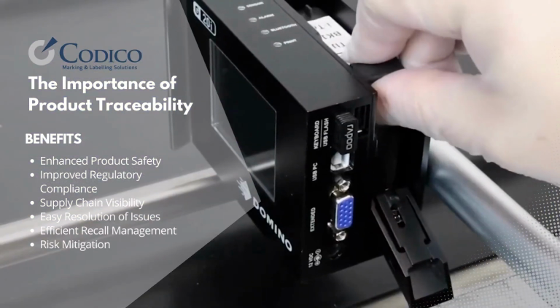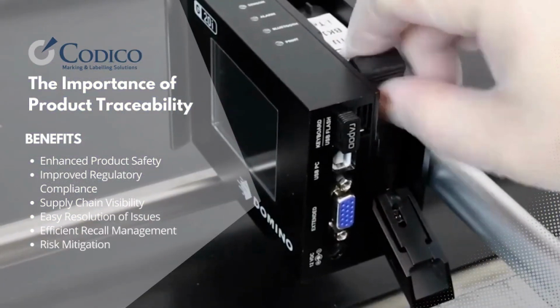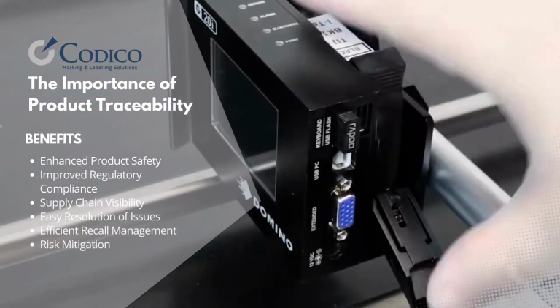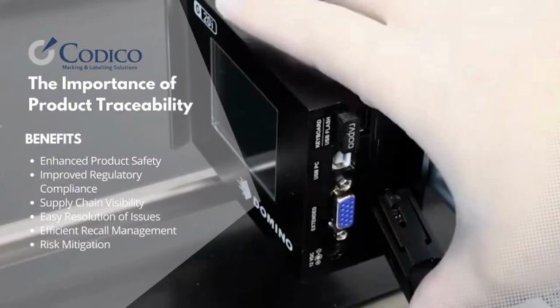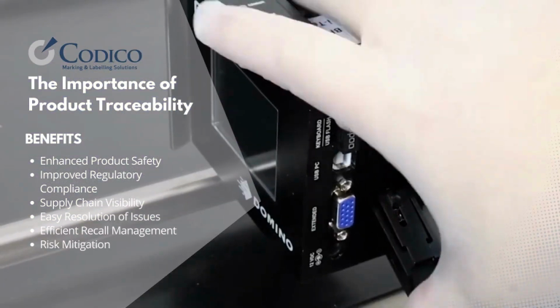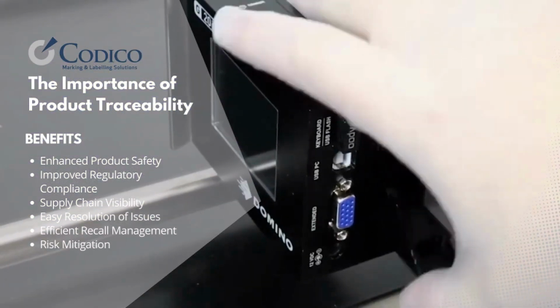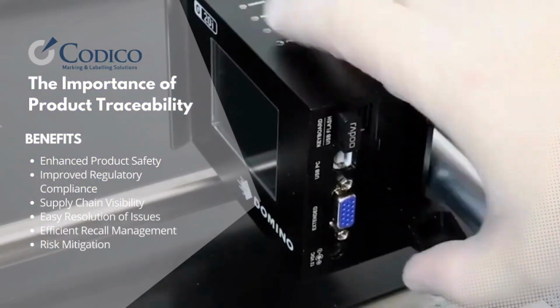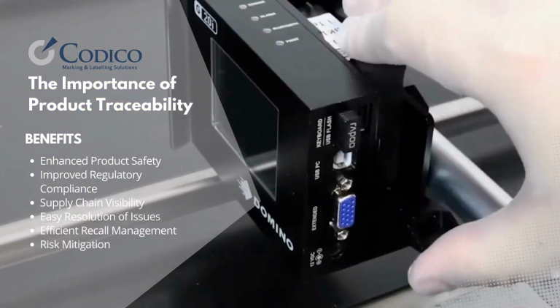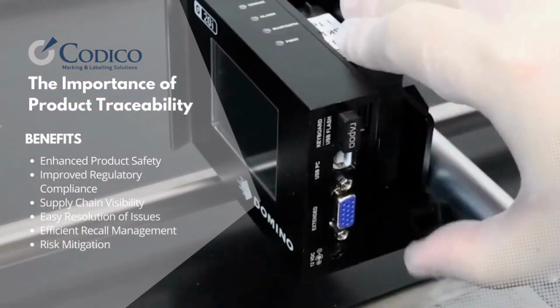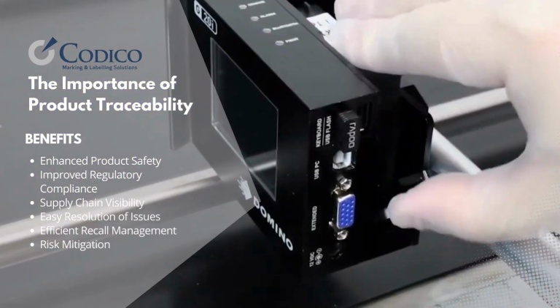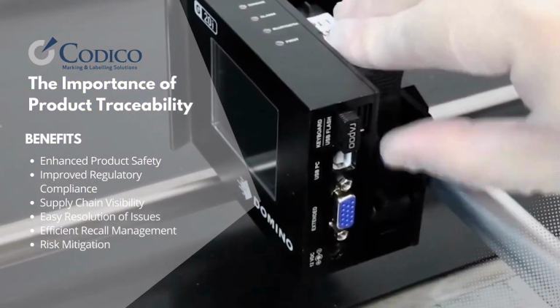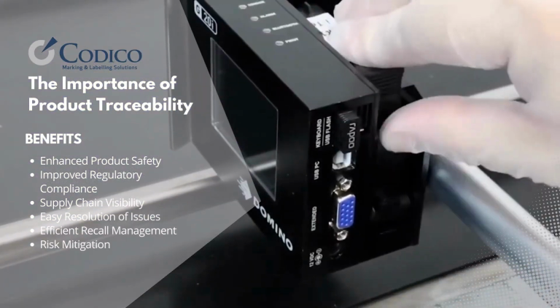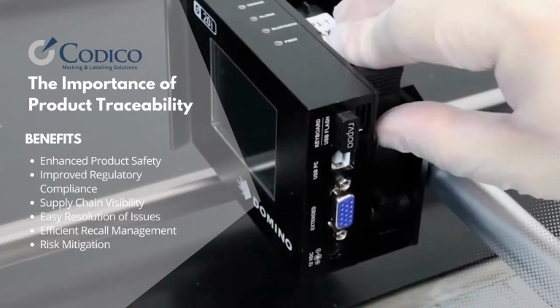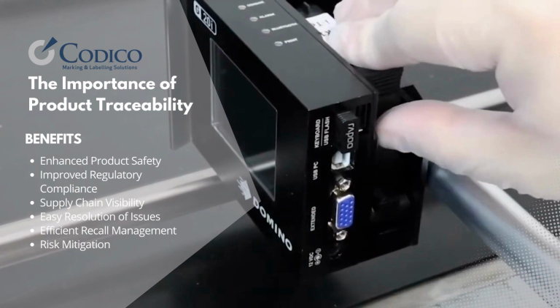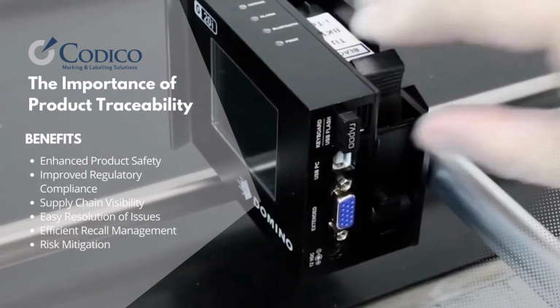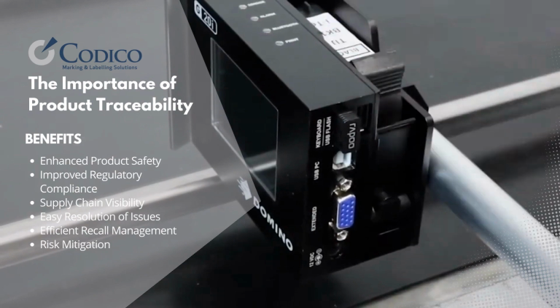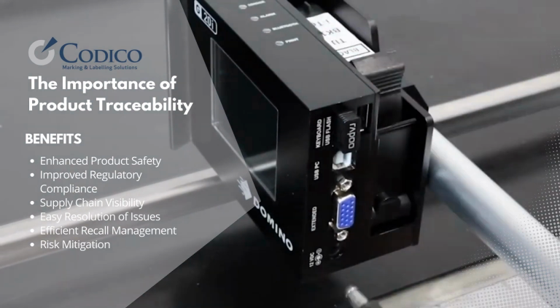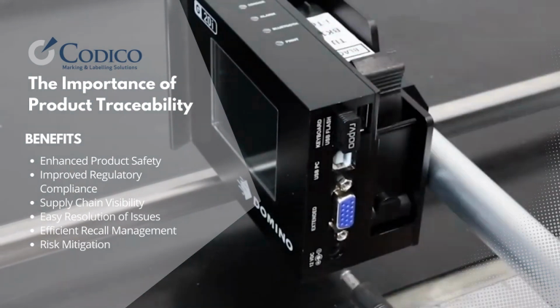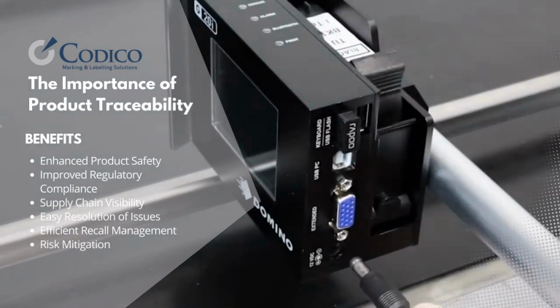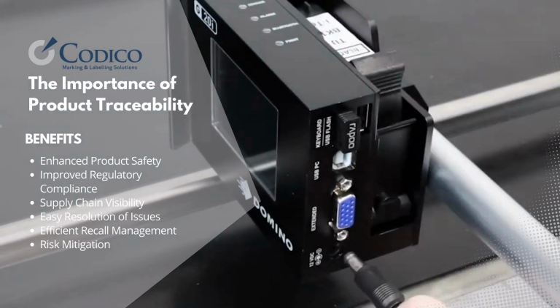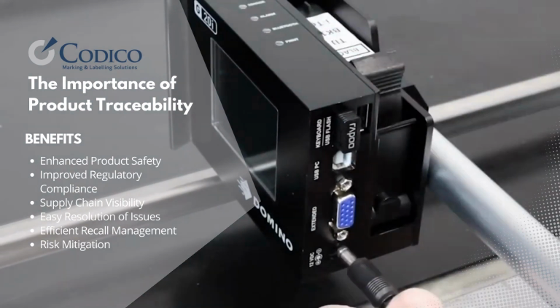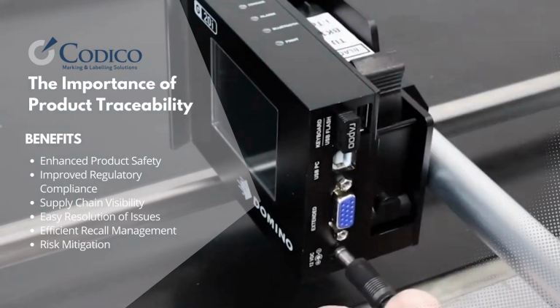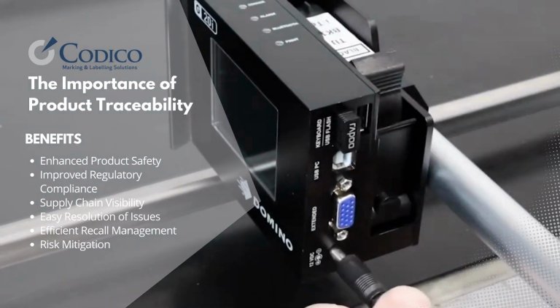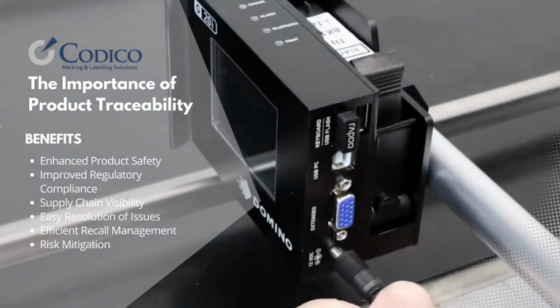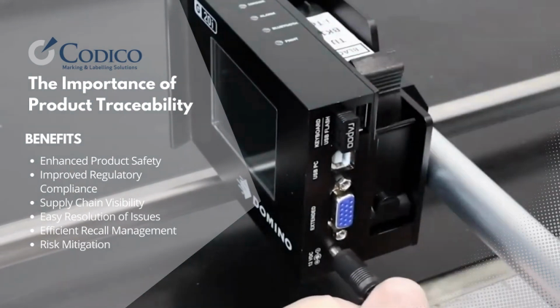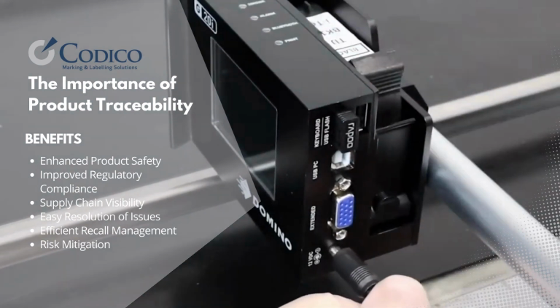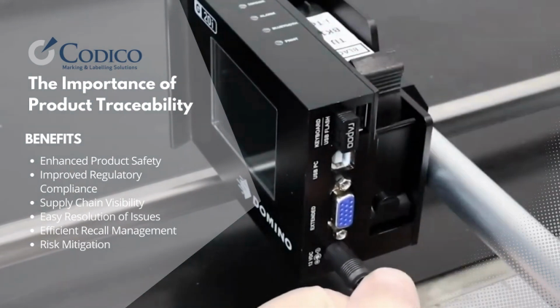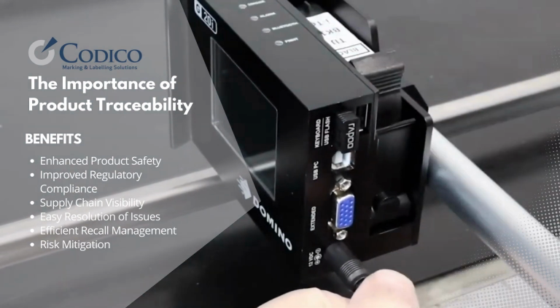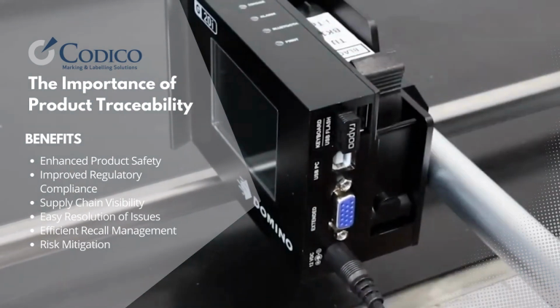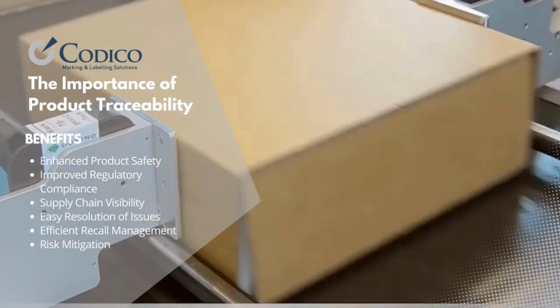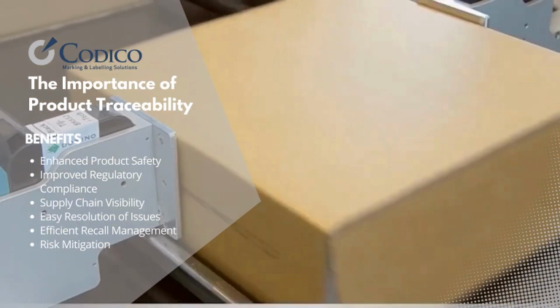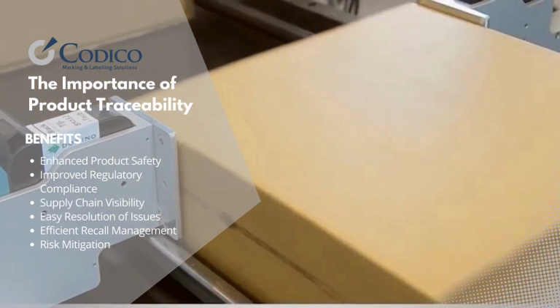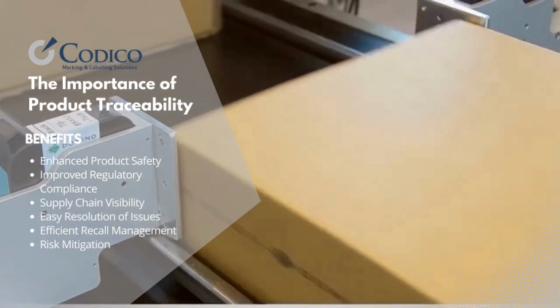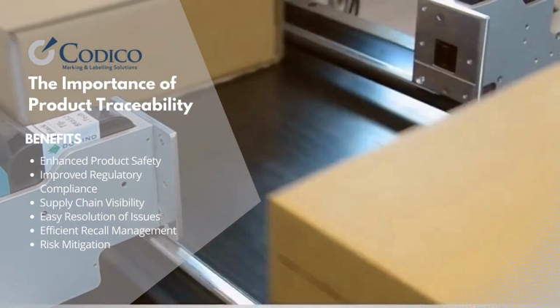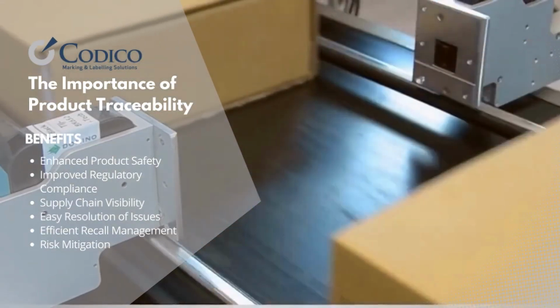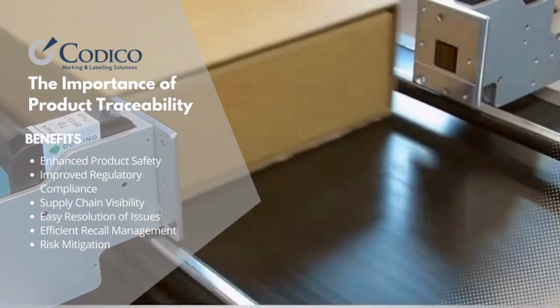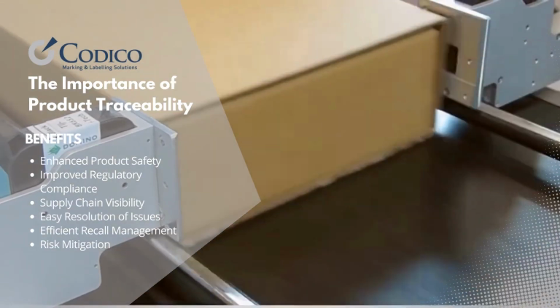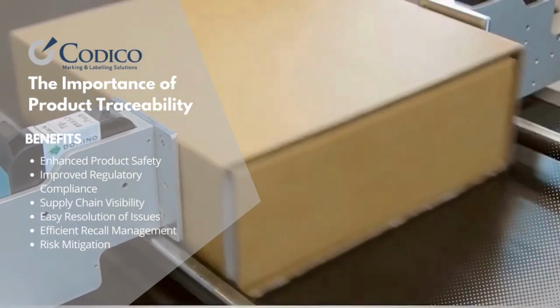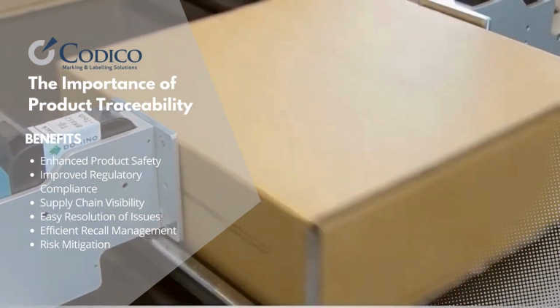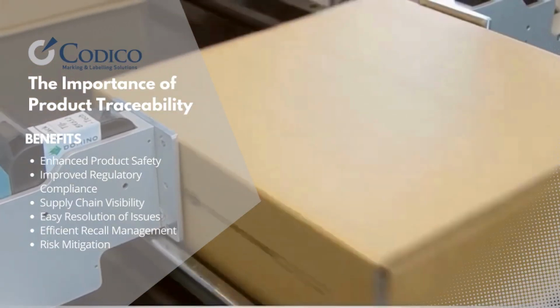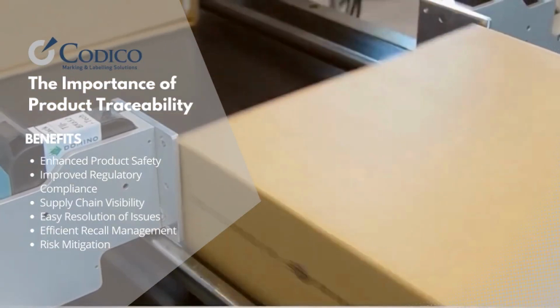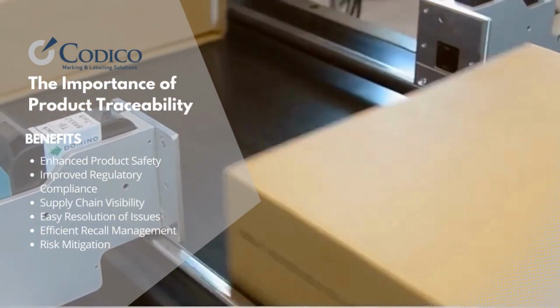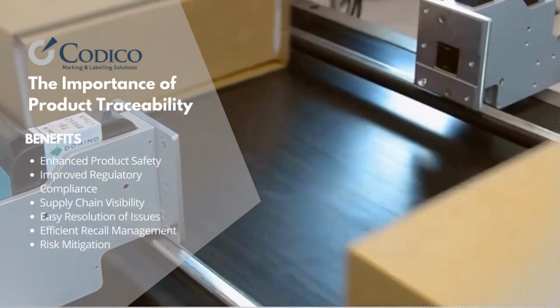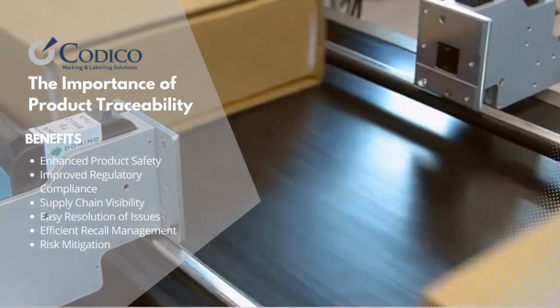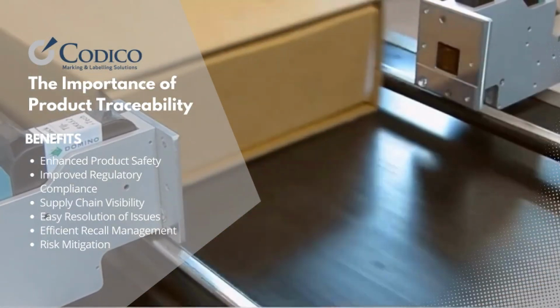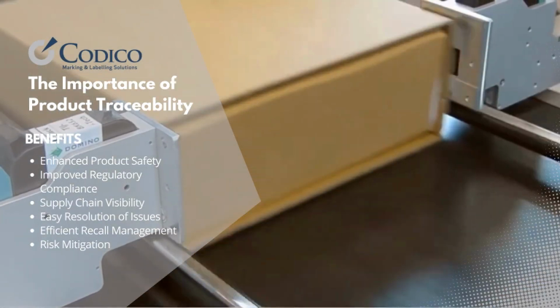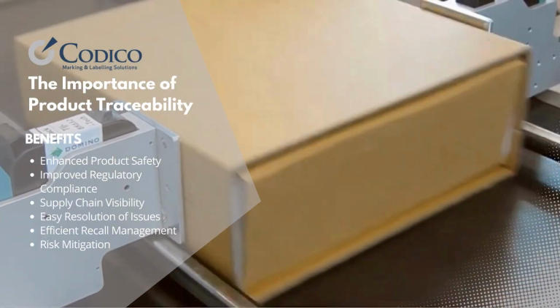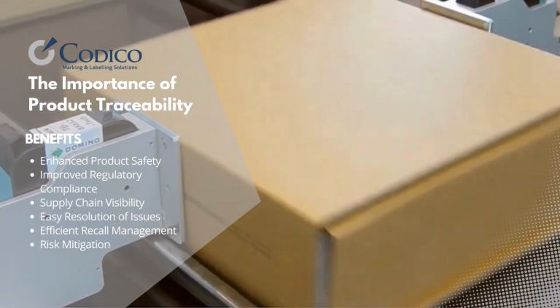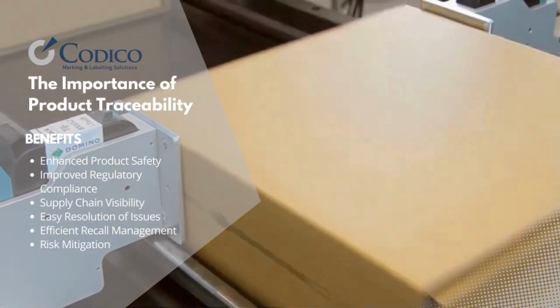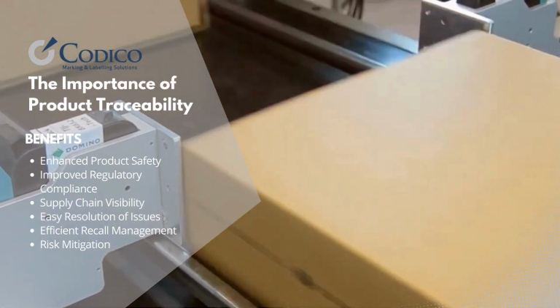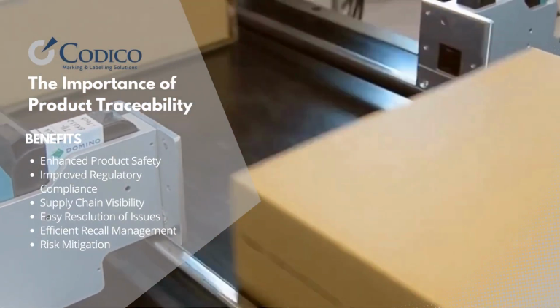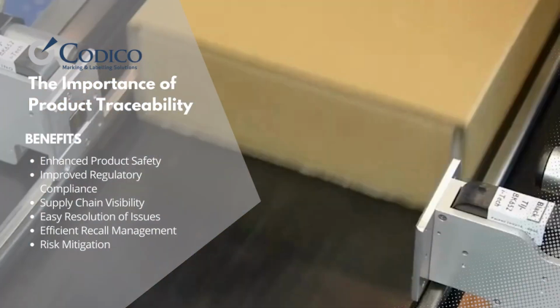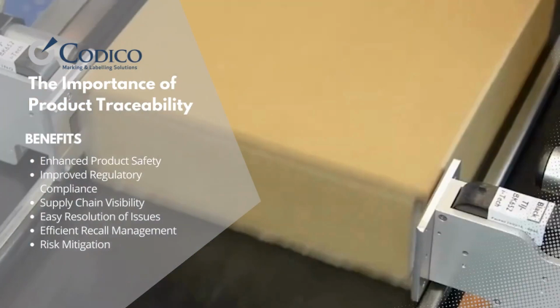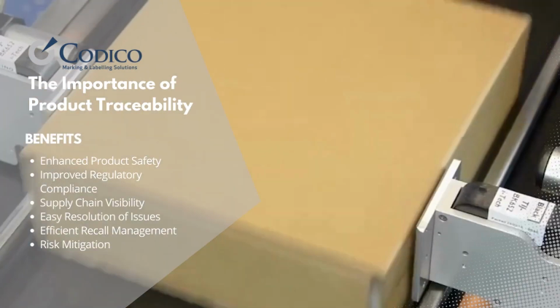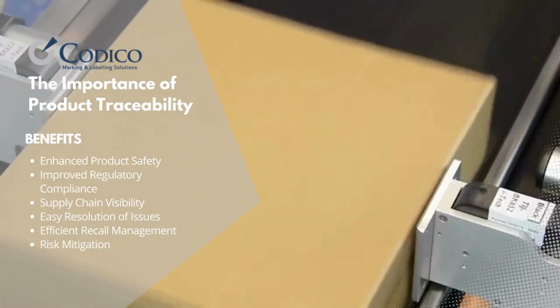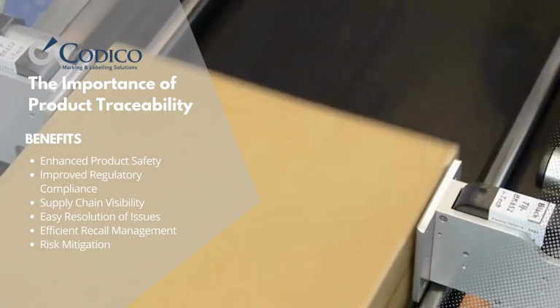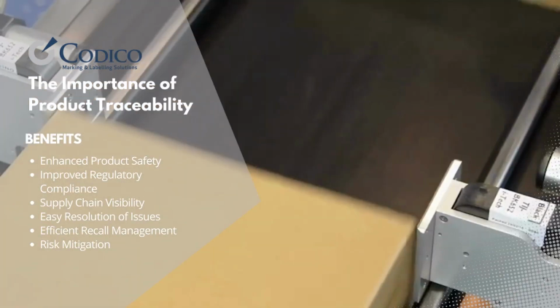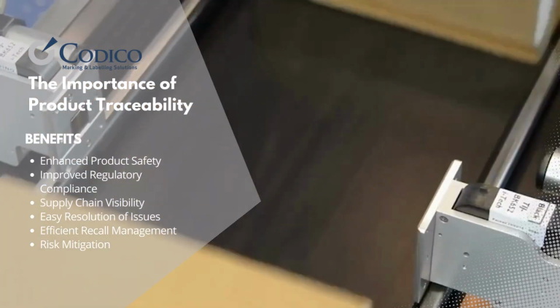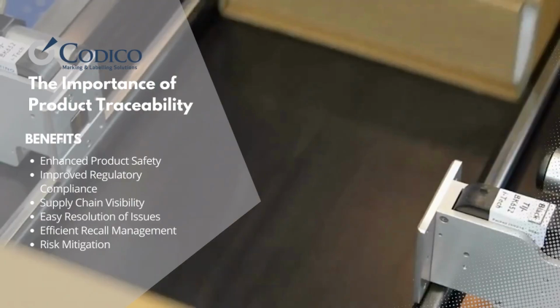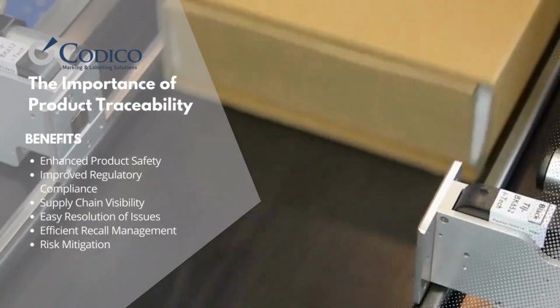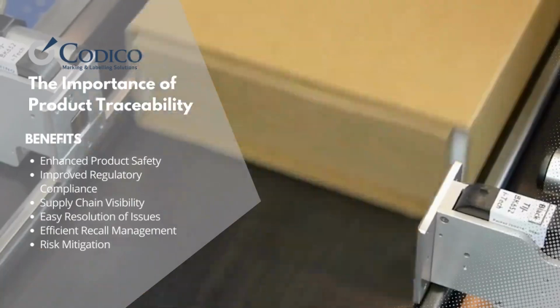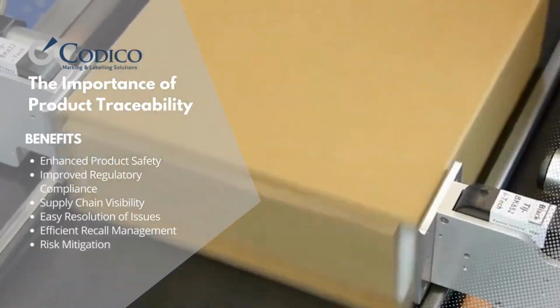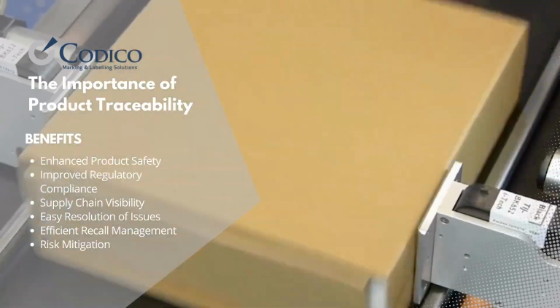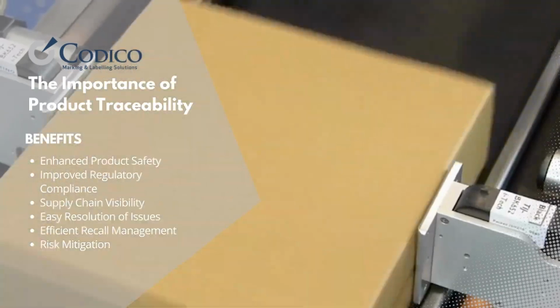The G20i provides sharp, high-resolution codes onto a variety of substrates.